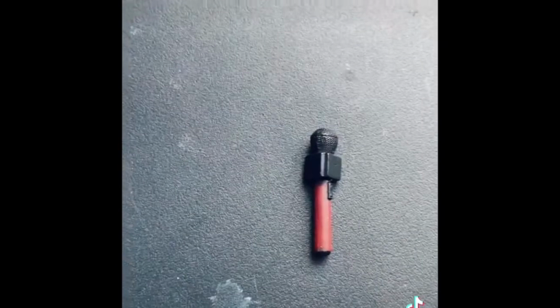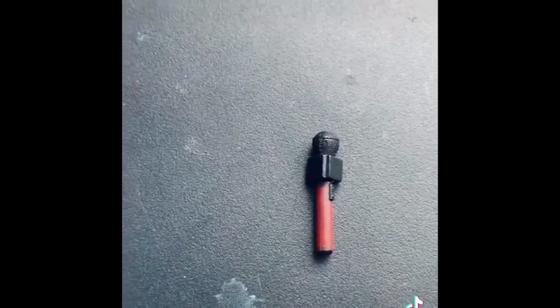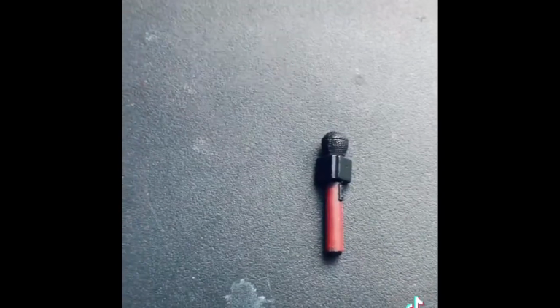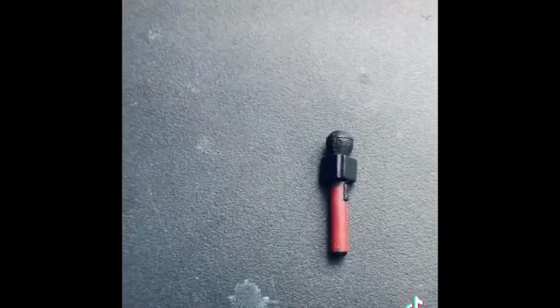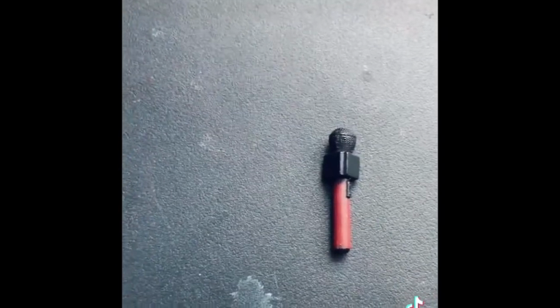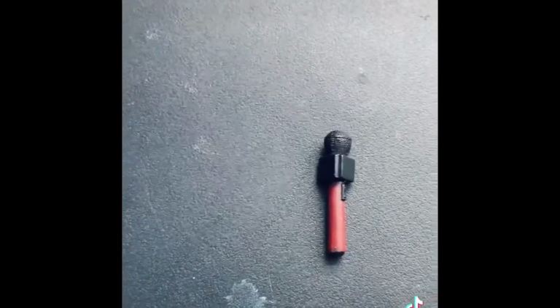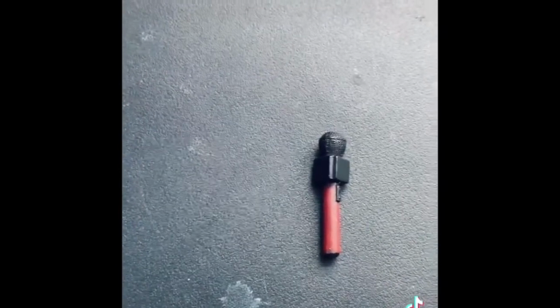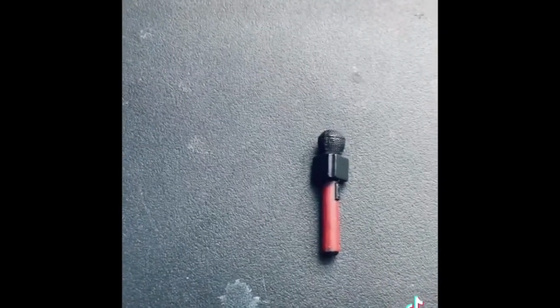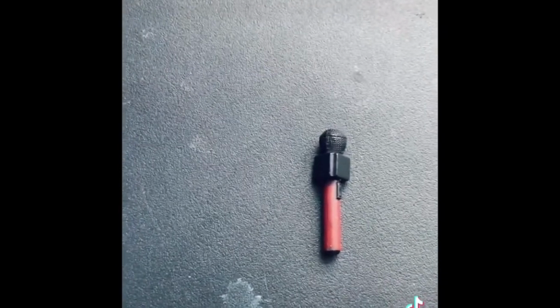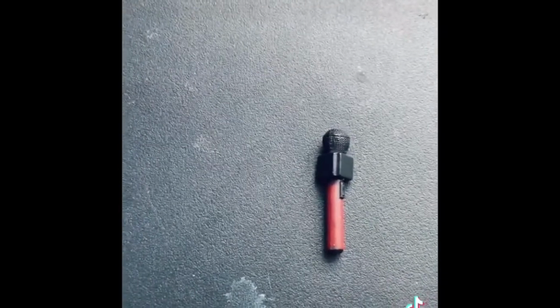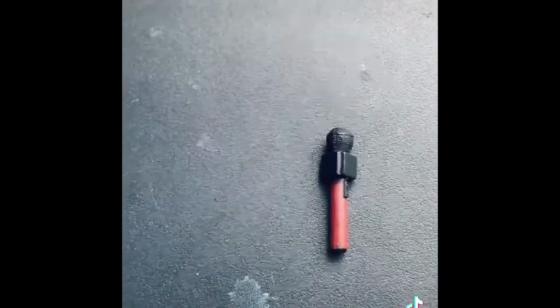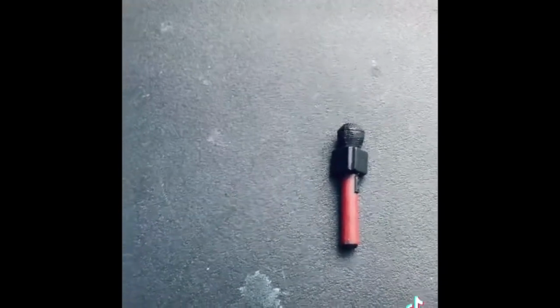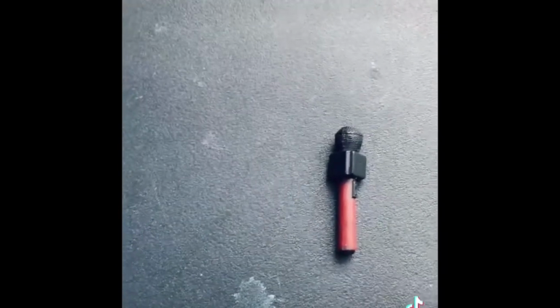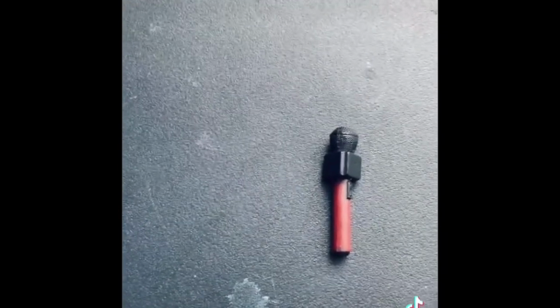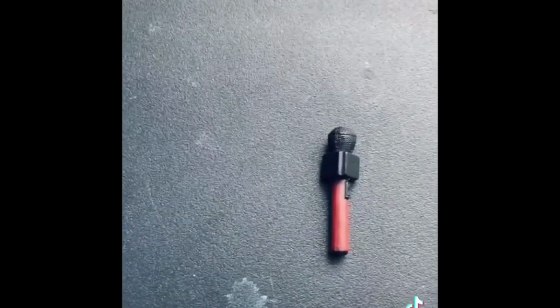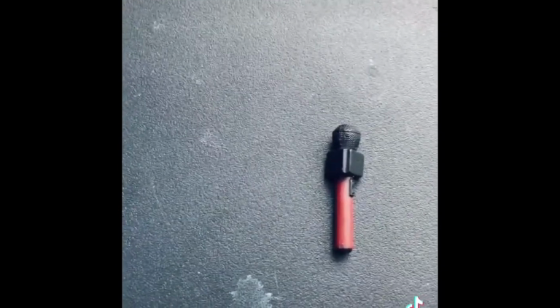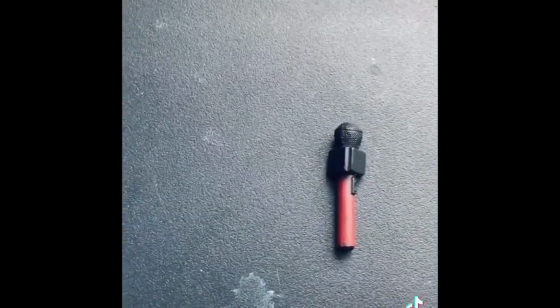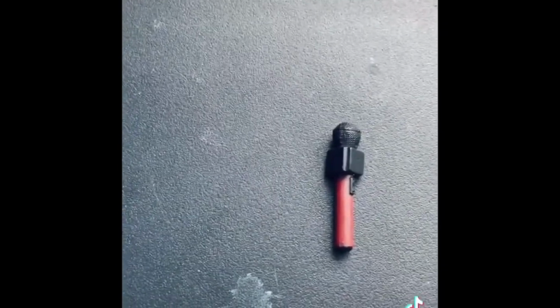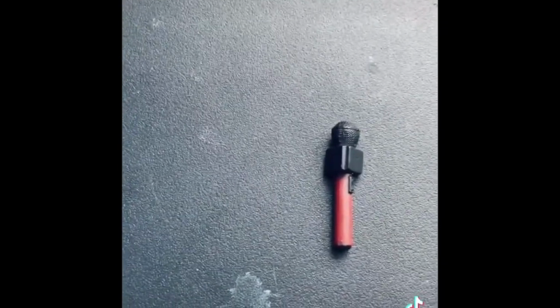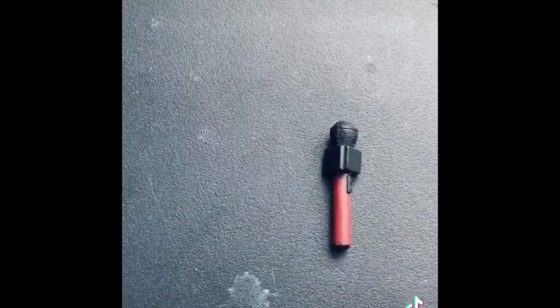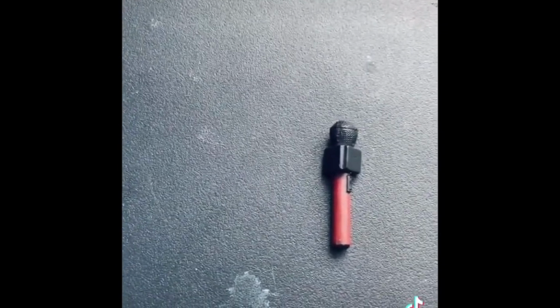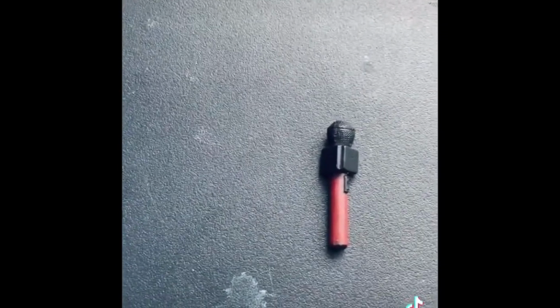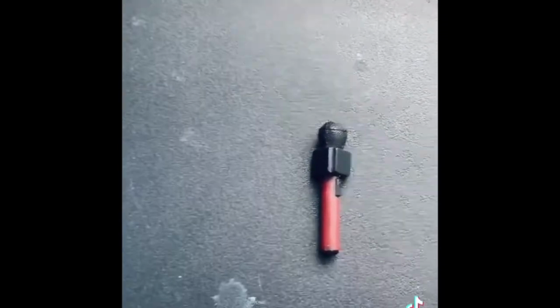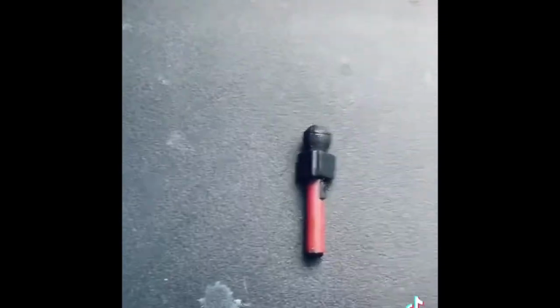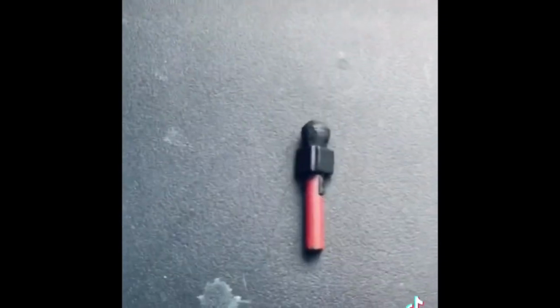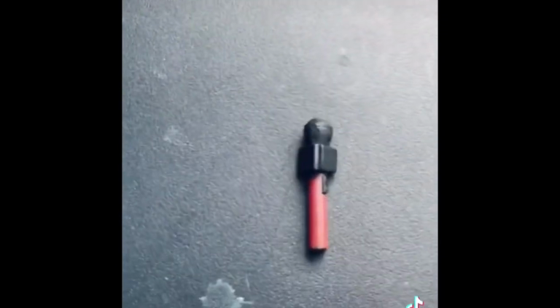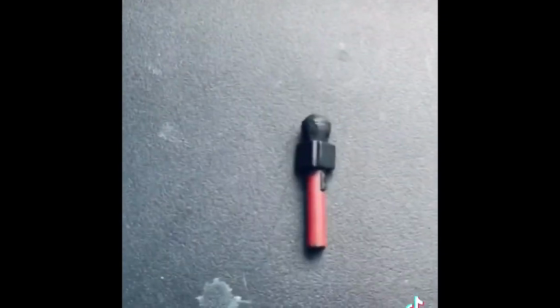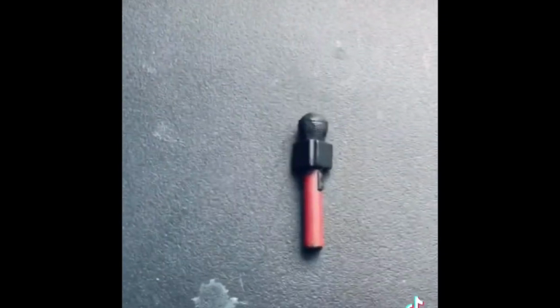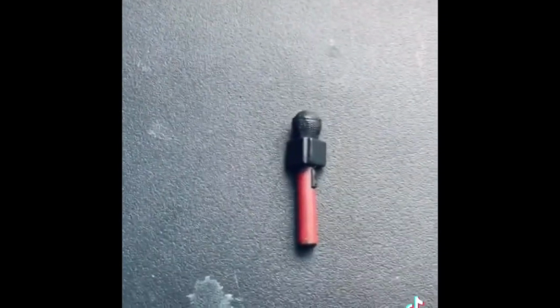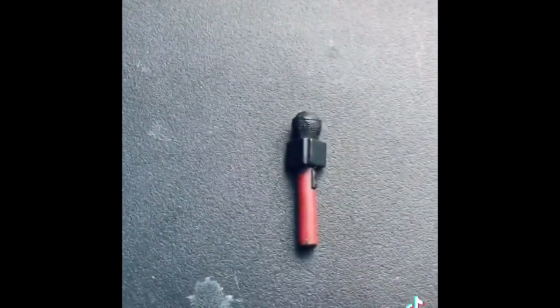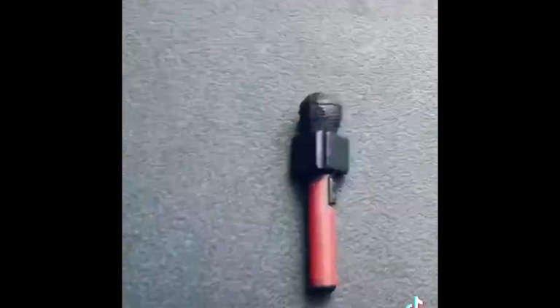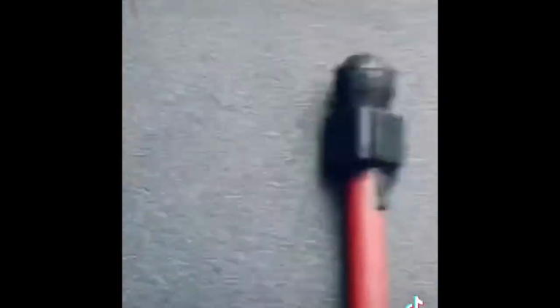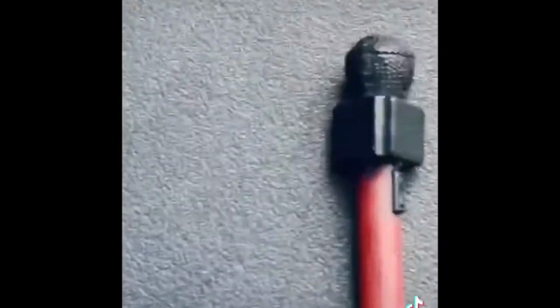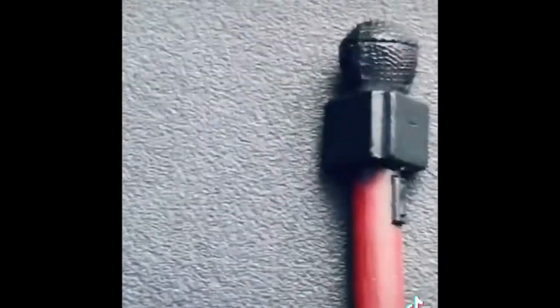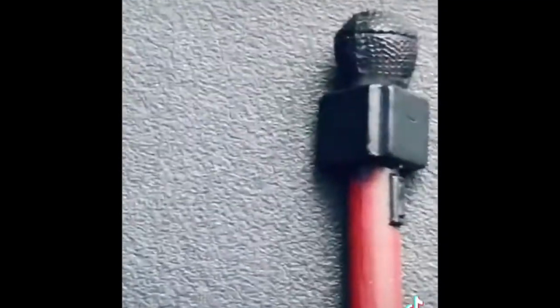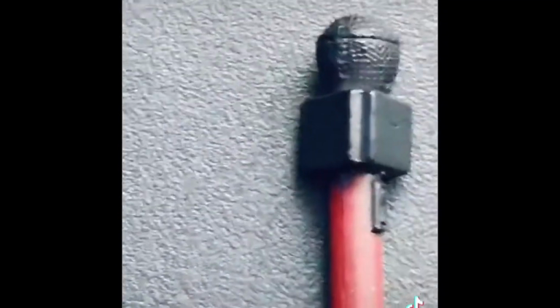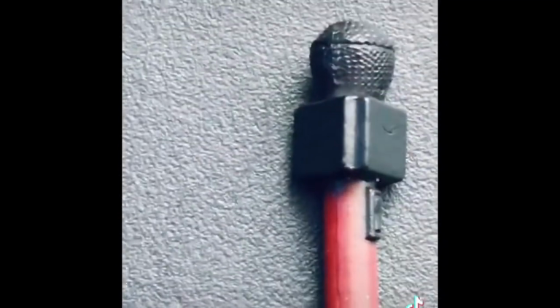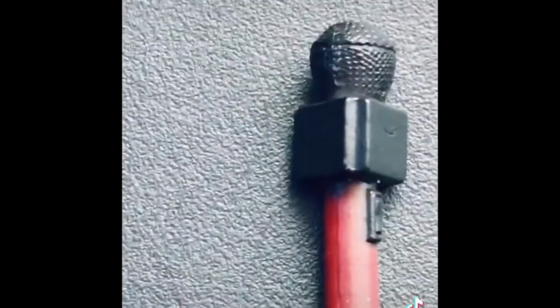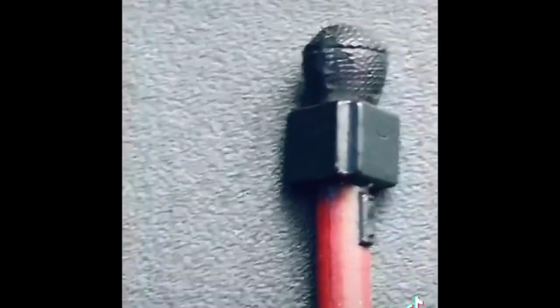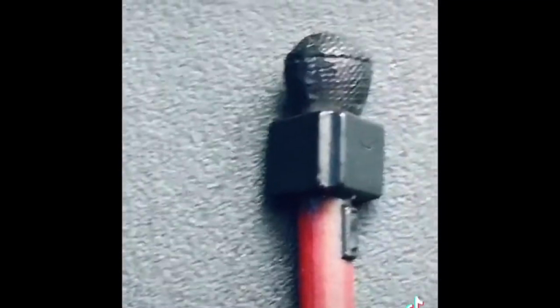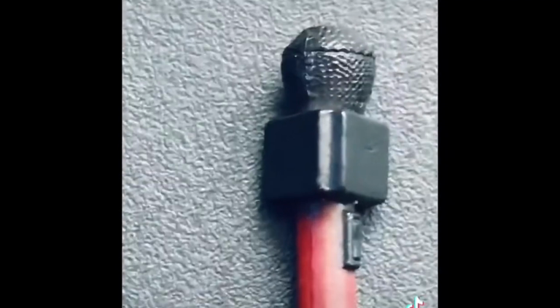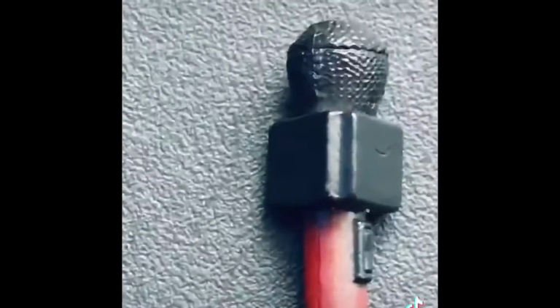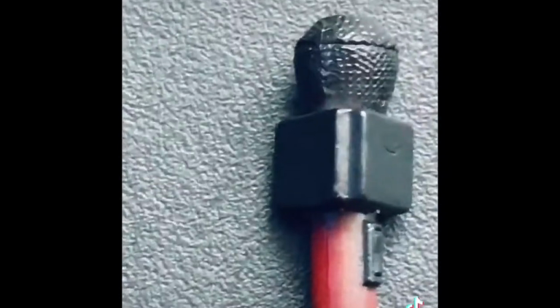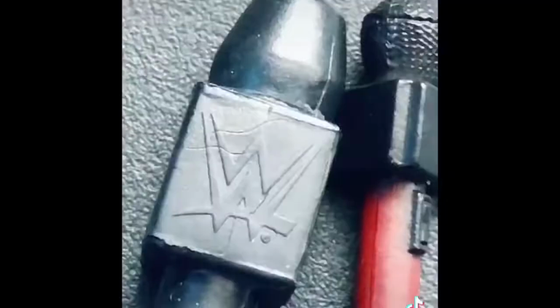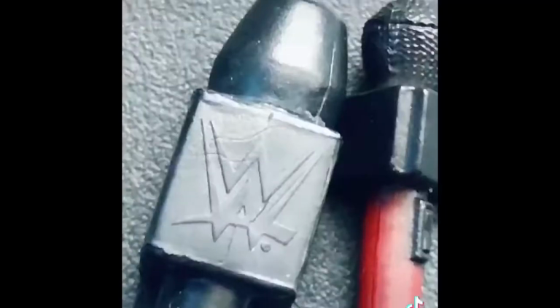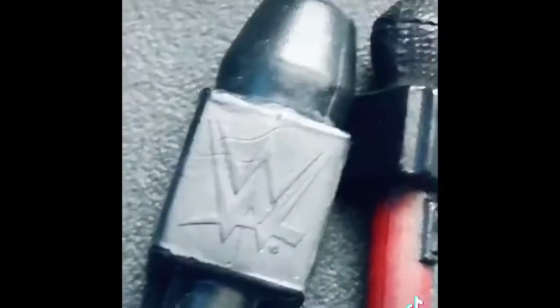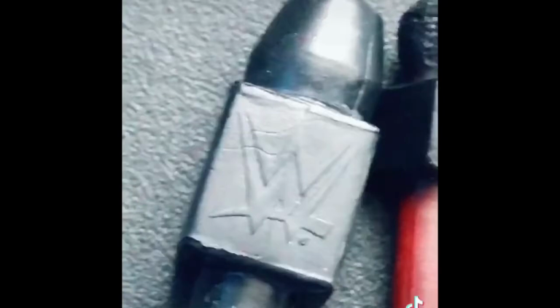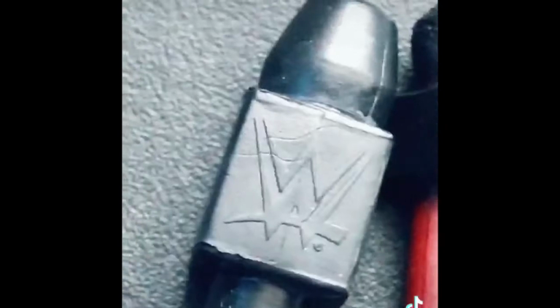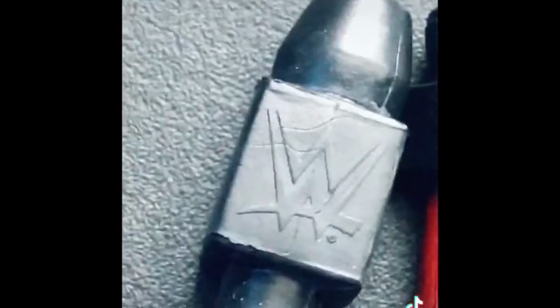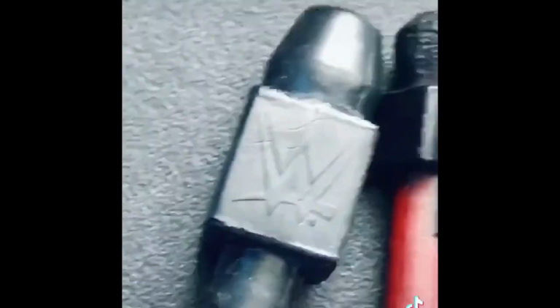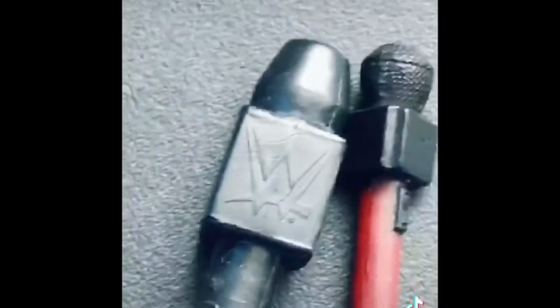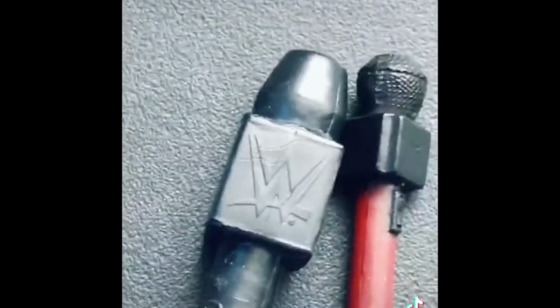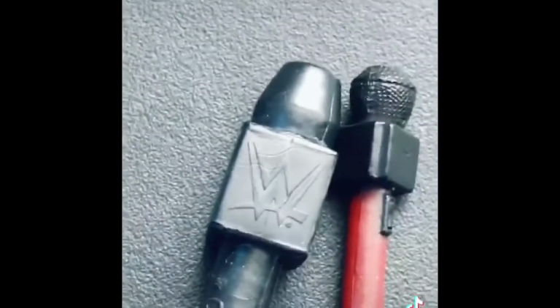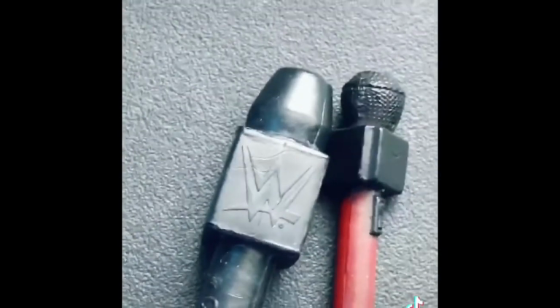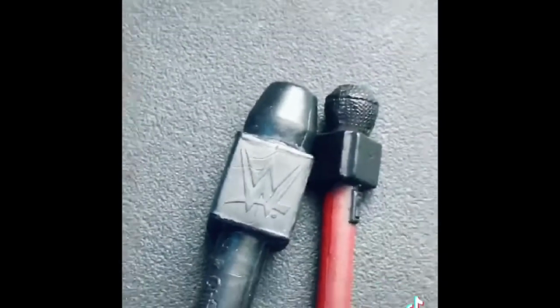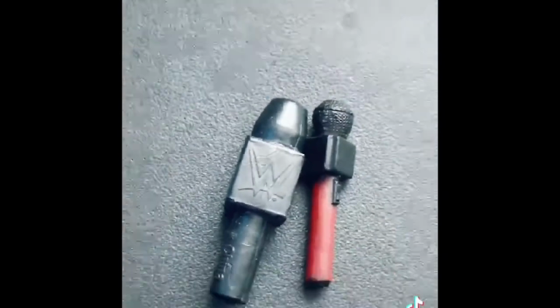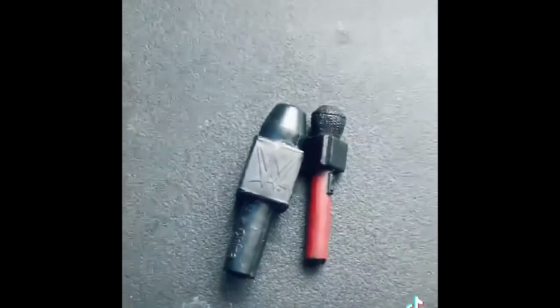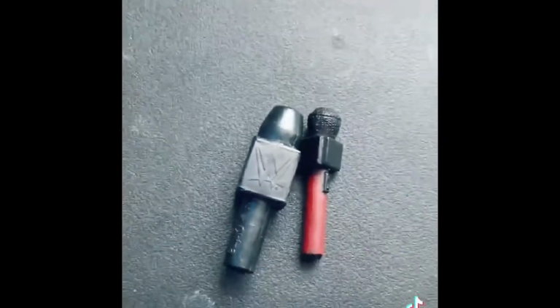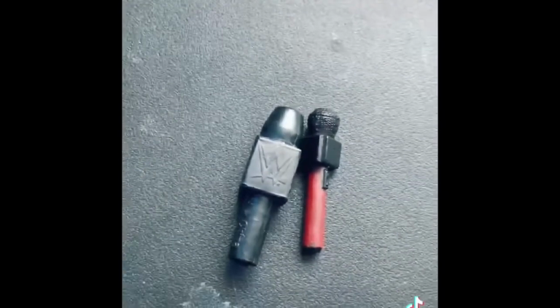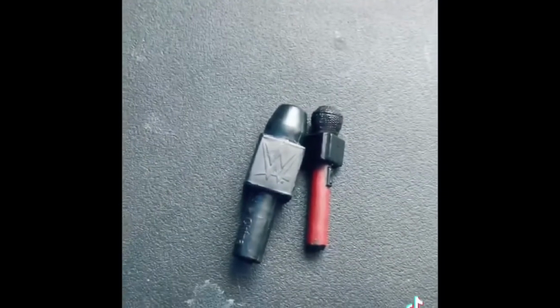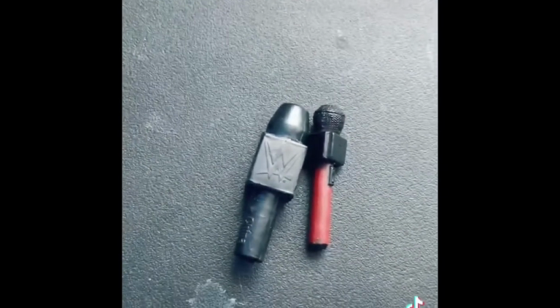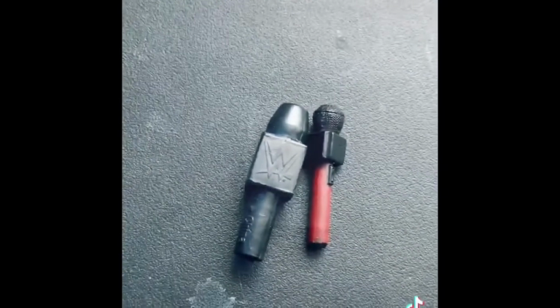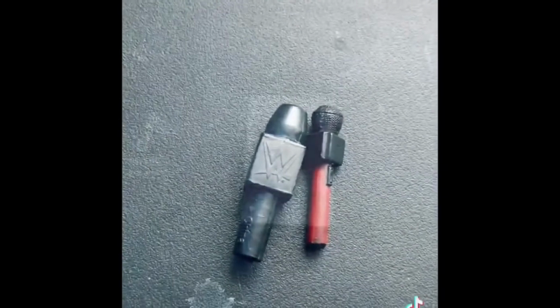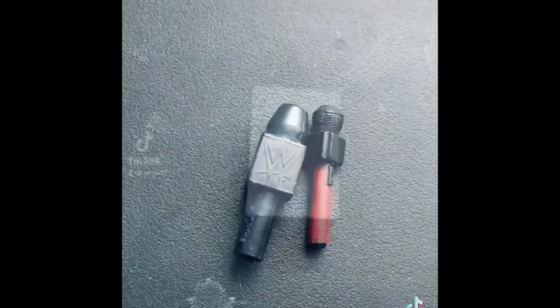There's not much to say about the microphone, besides — well, it's a microphone. That's what it looks like compared to the WWE one.